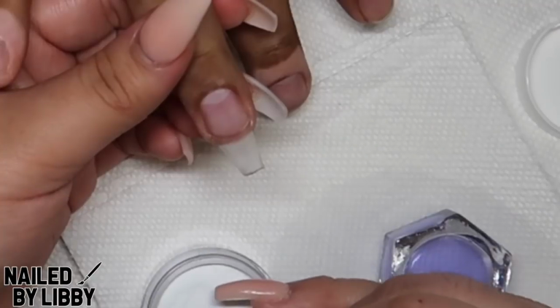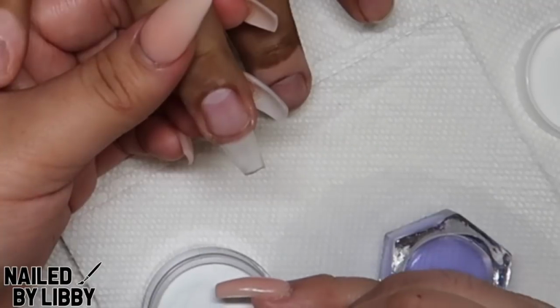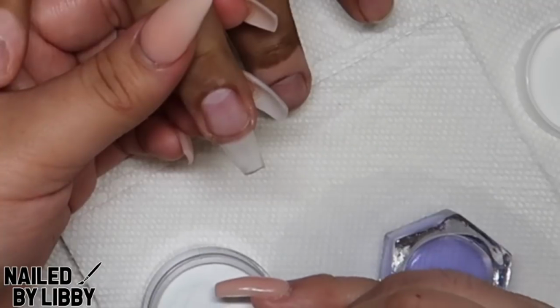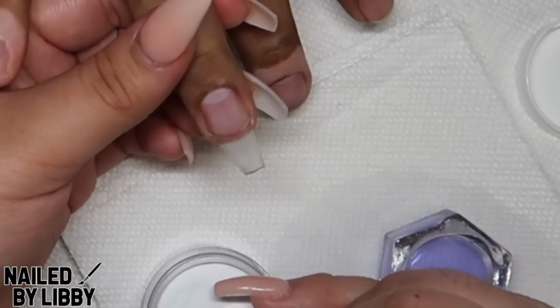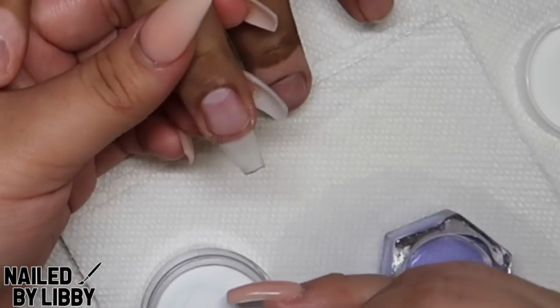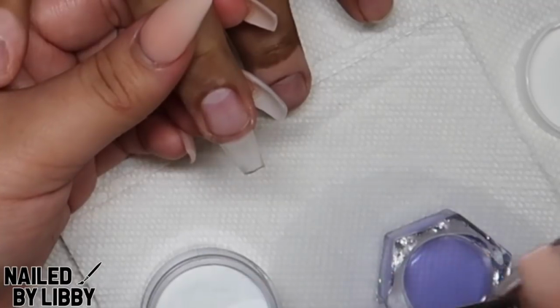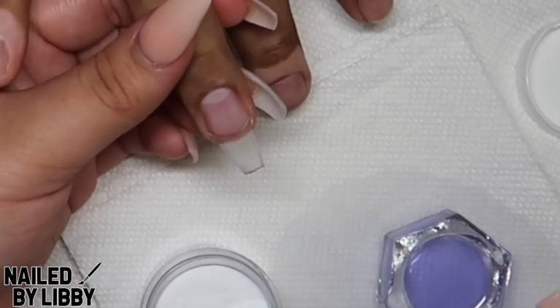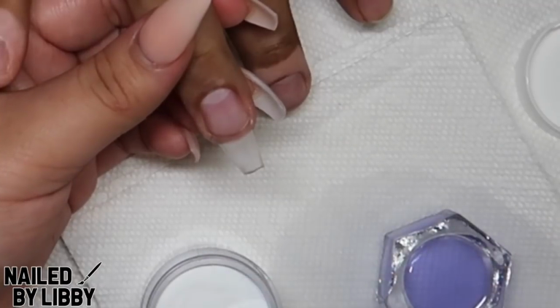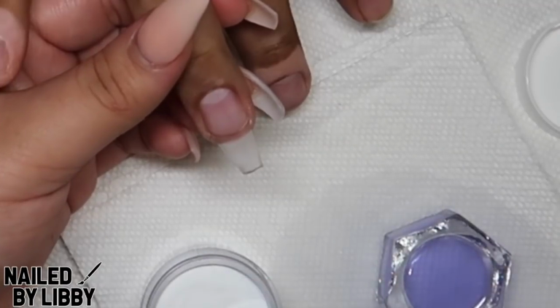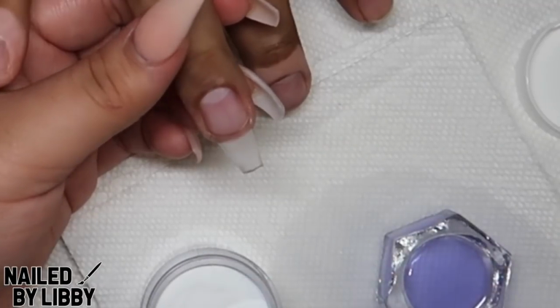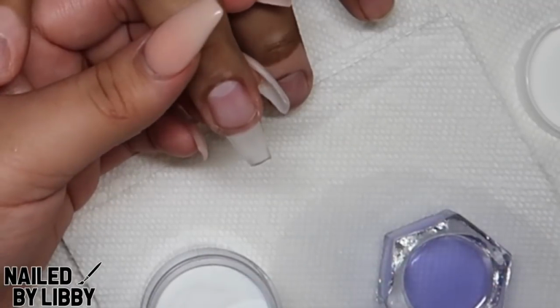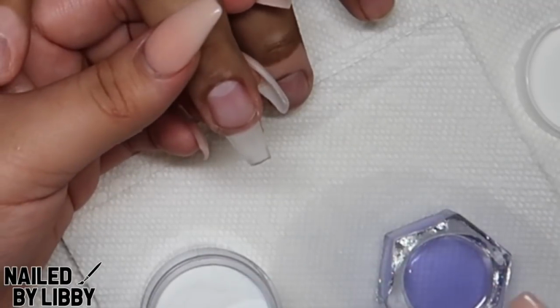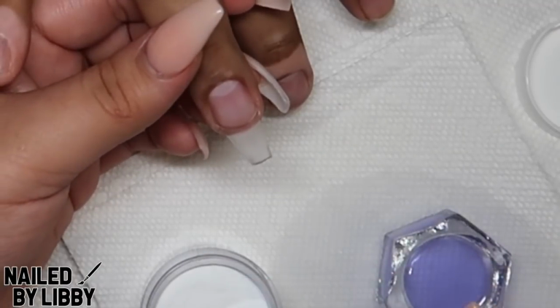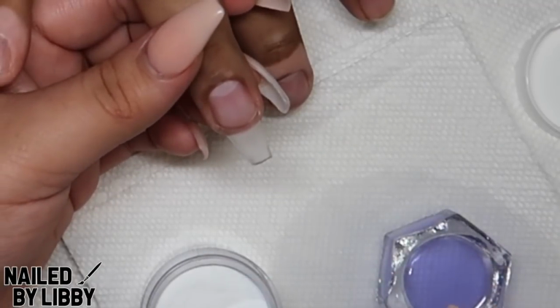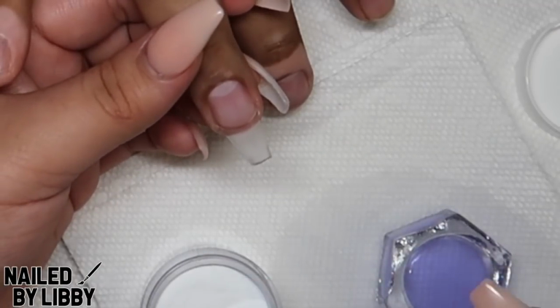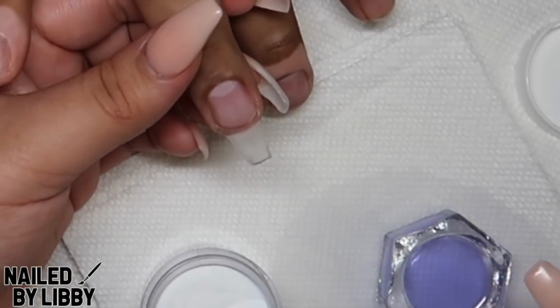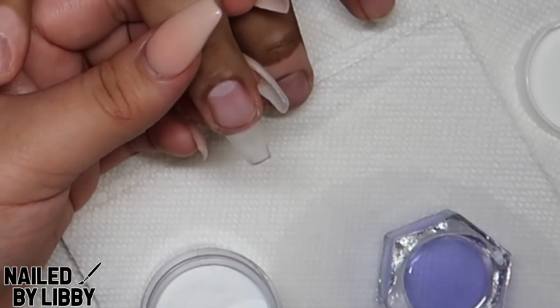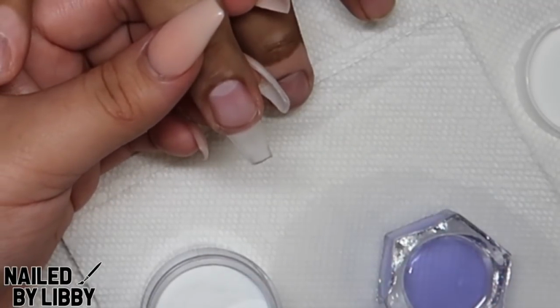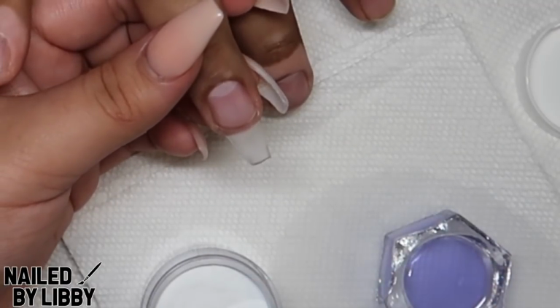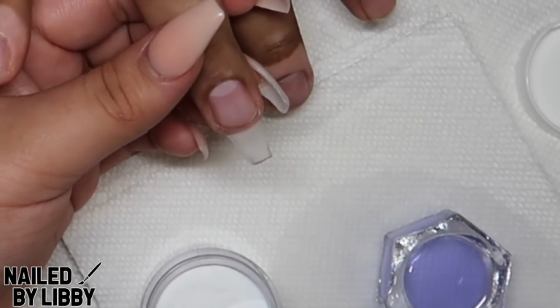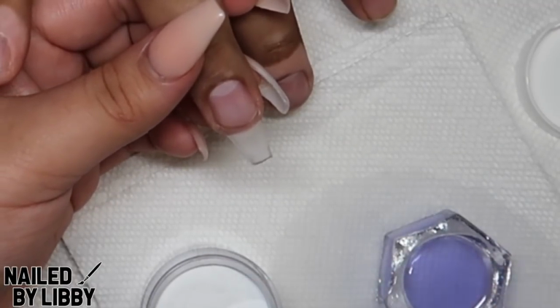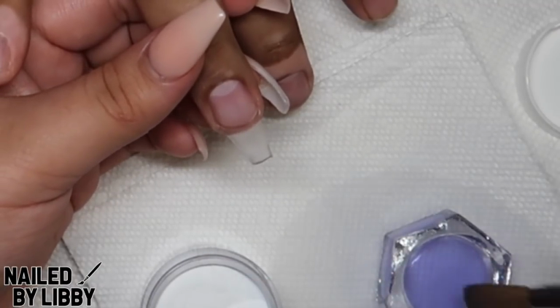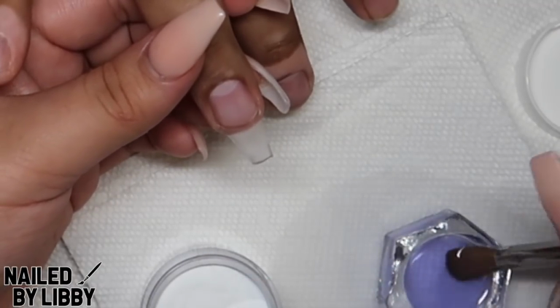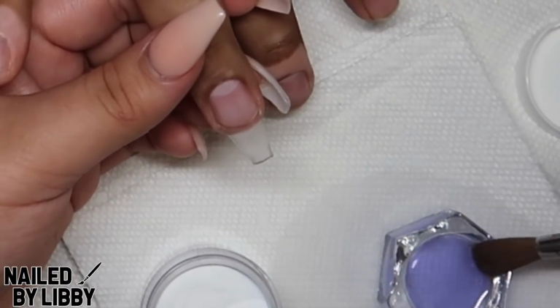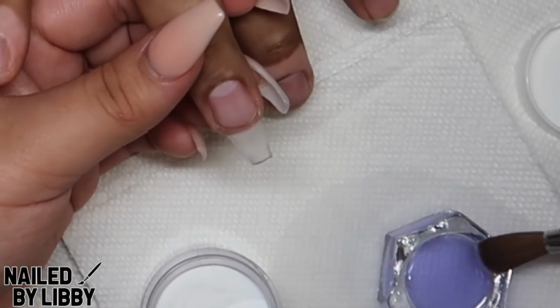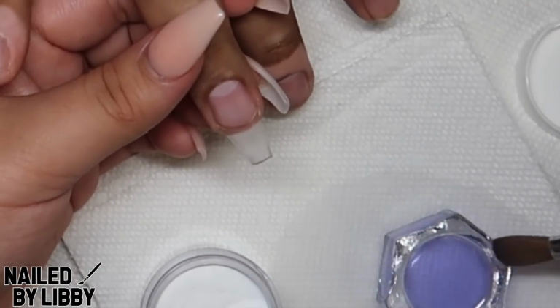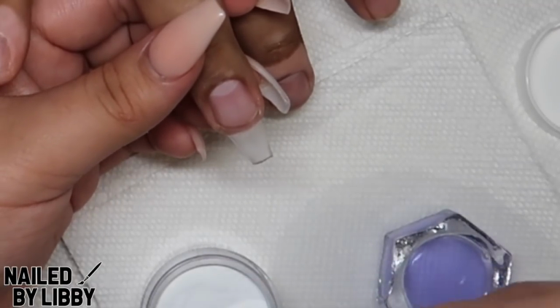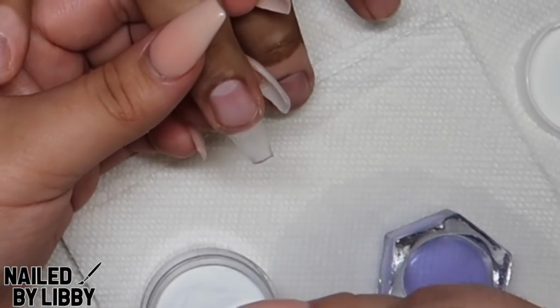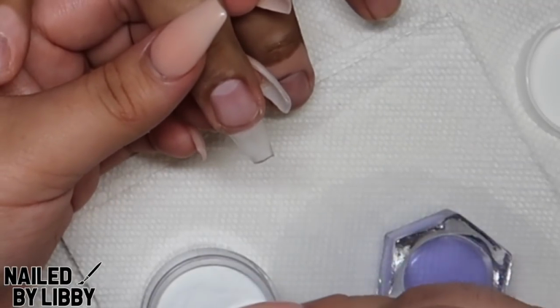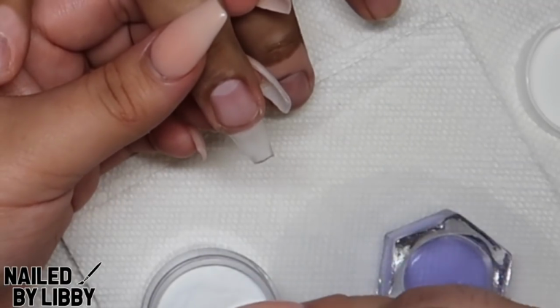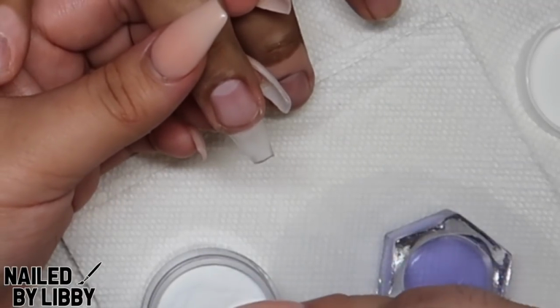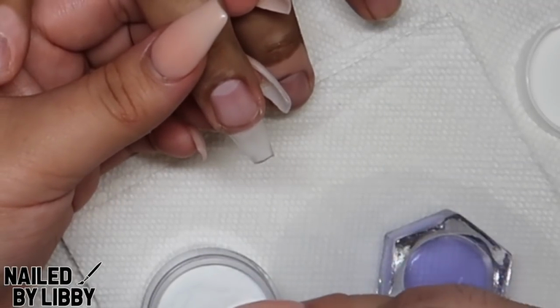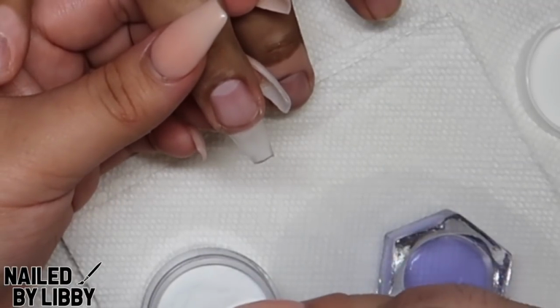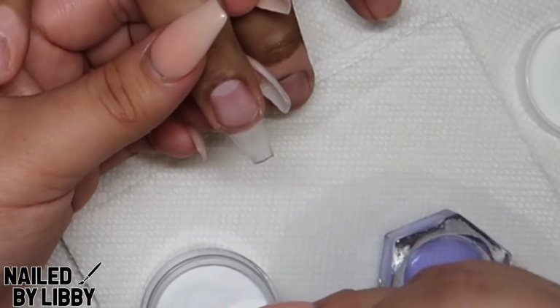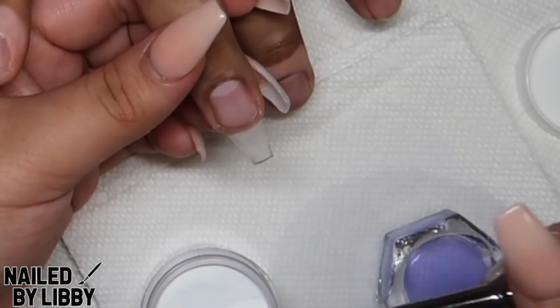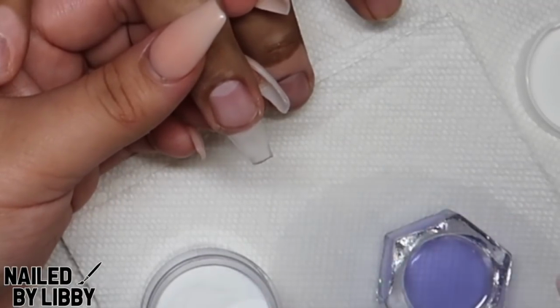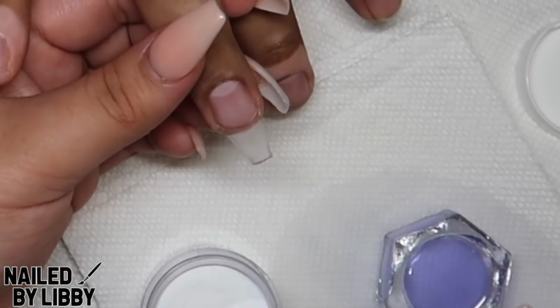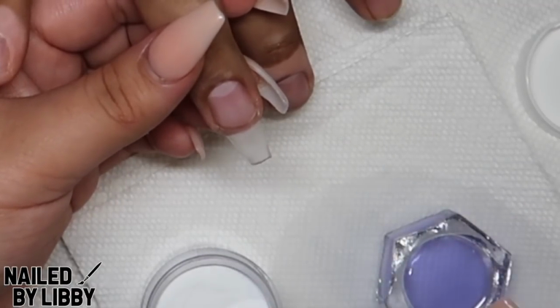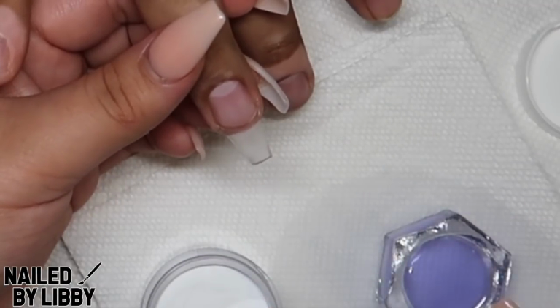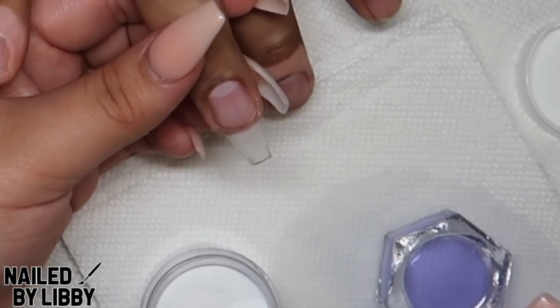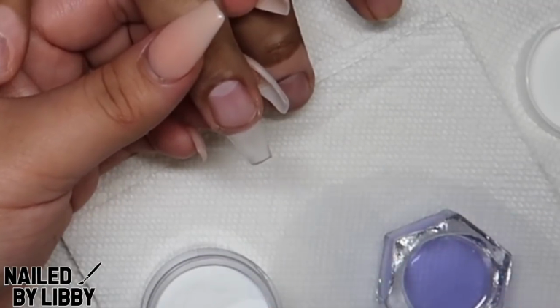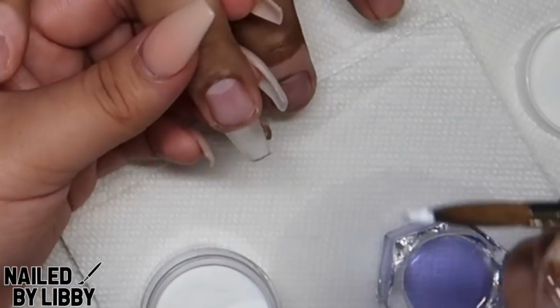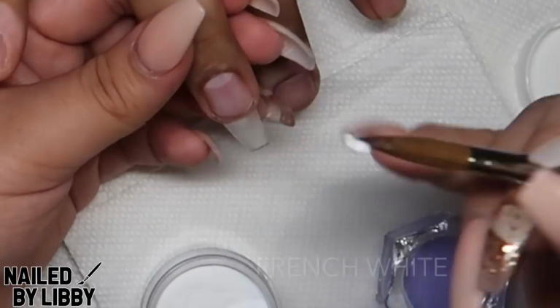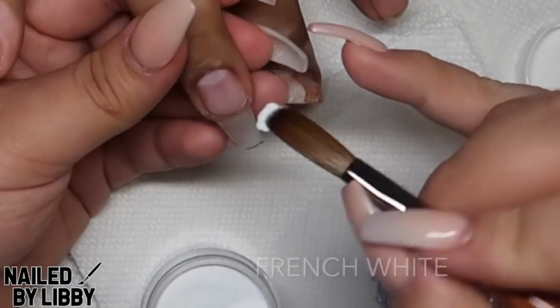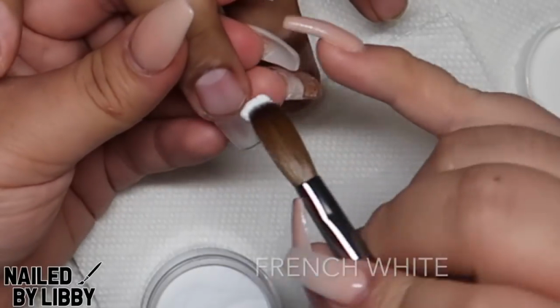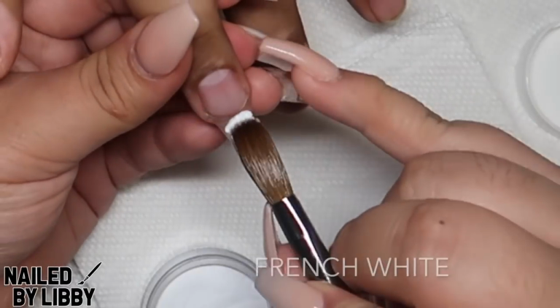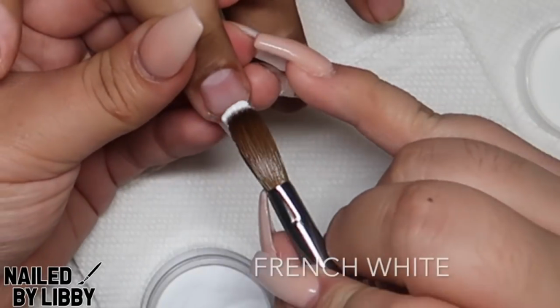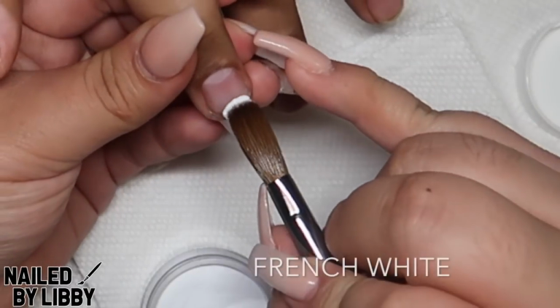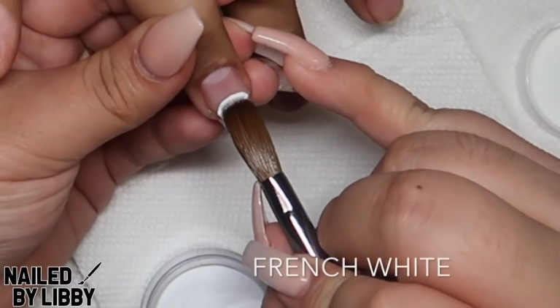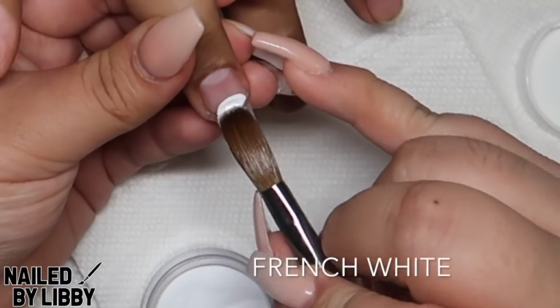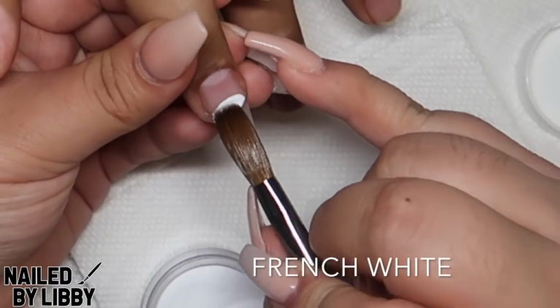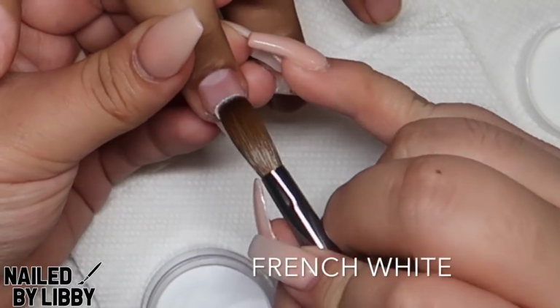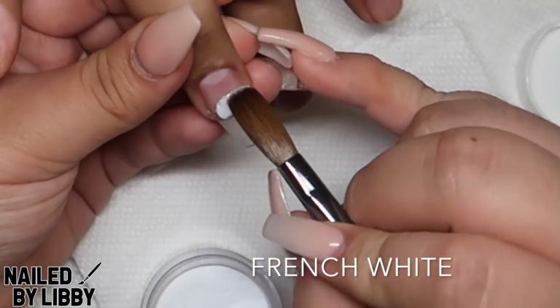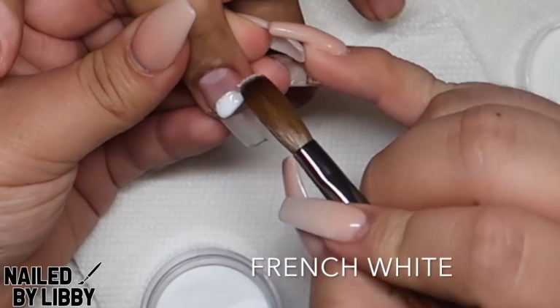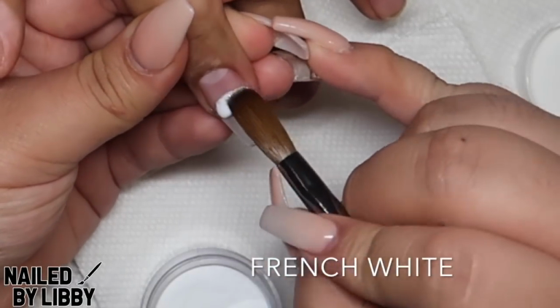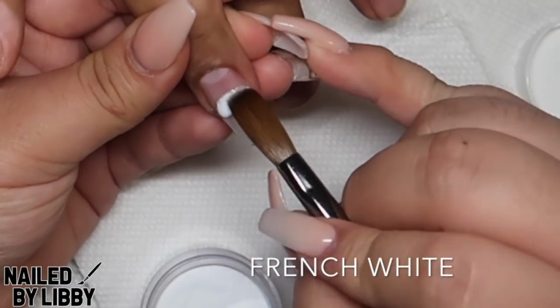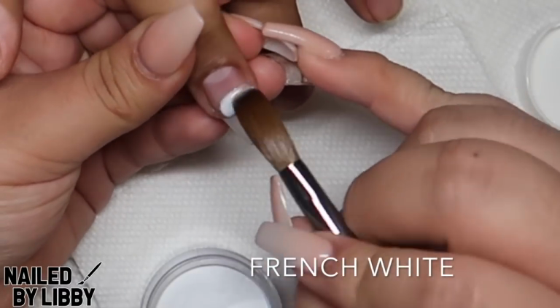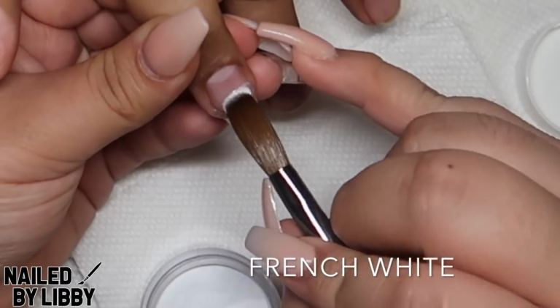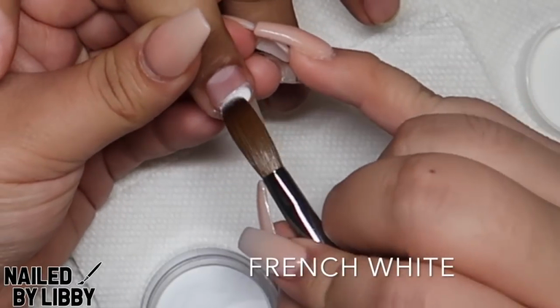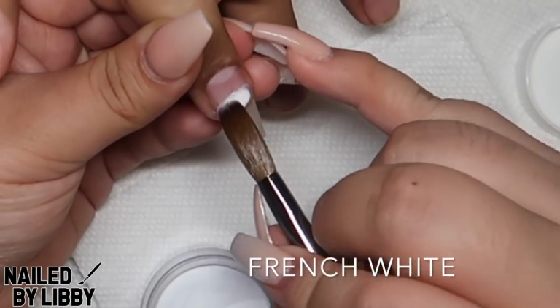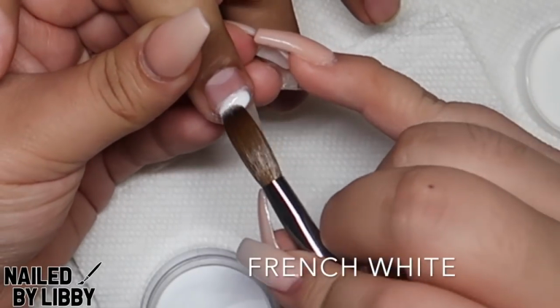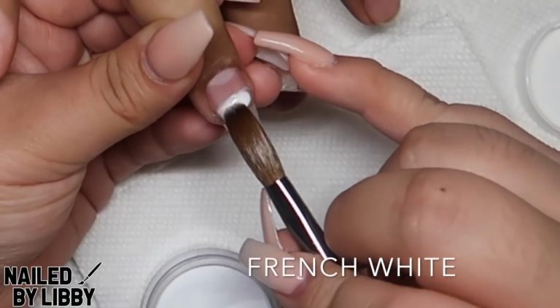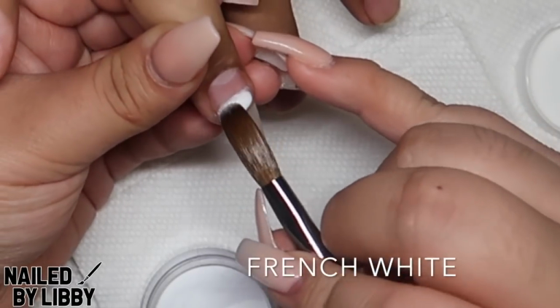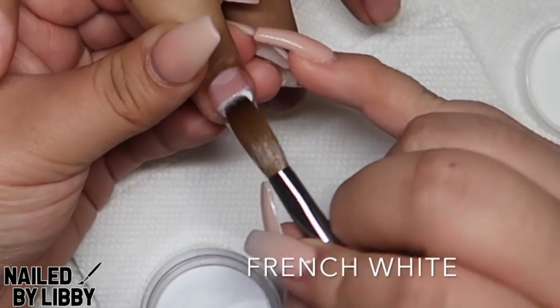Once I remove the nail form, I will be going in with French white and applying a thin layer and feathering it towards the tip.